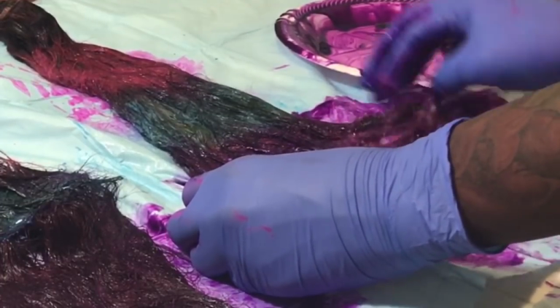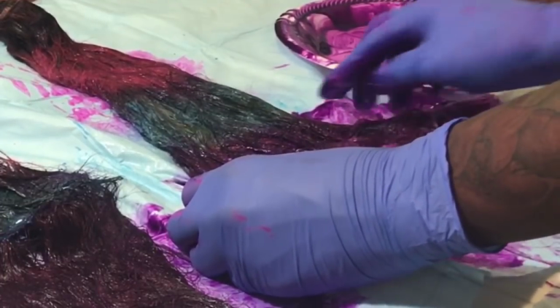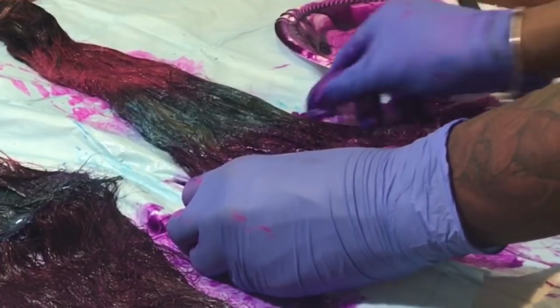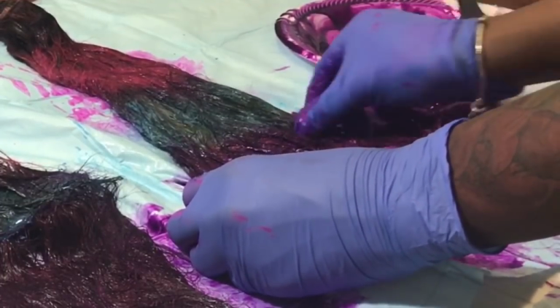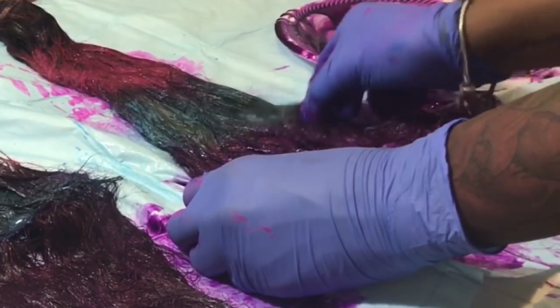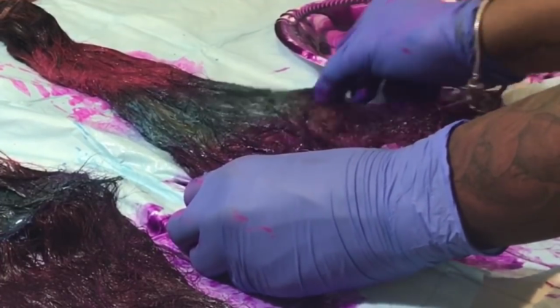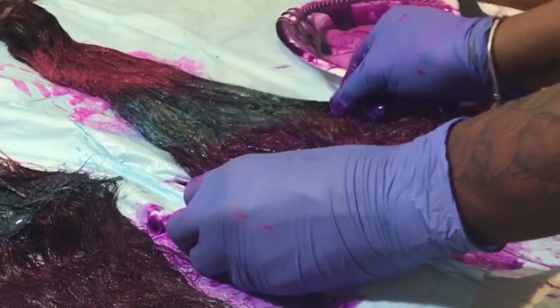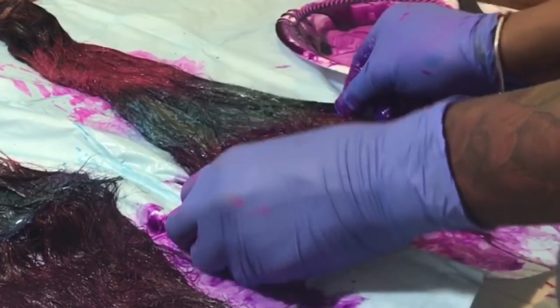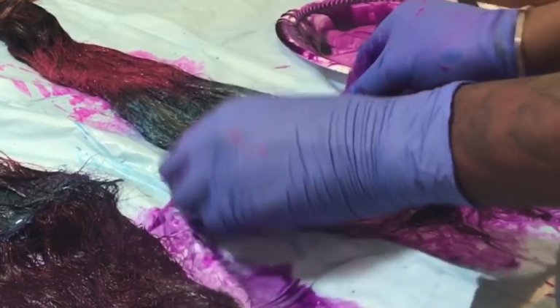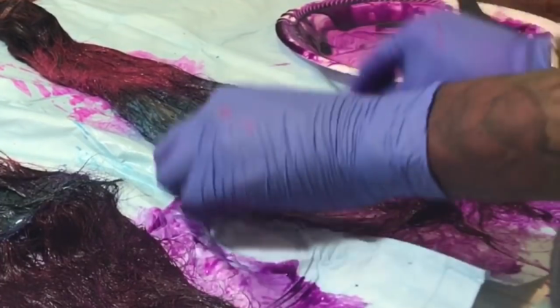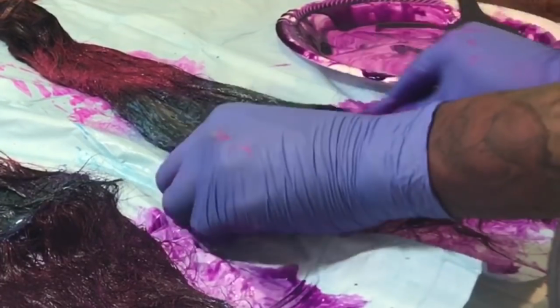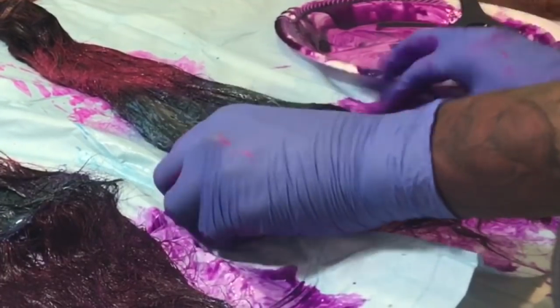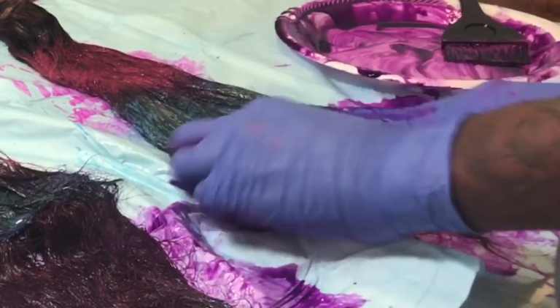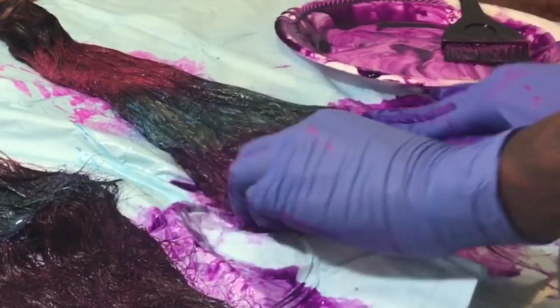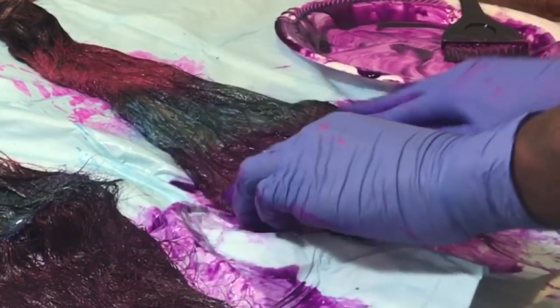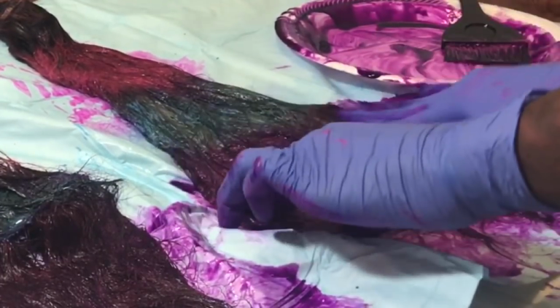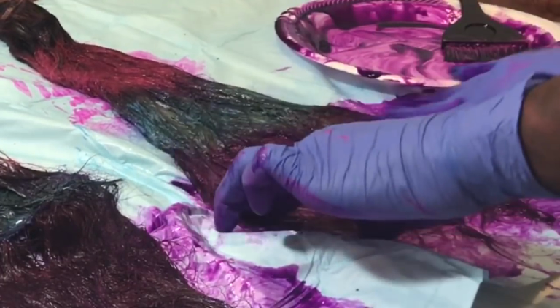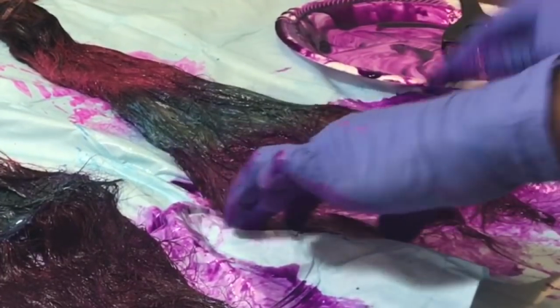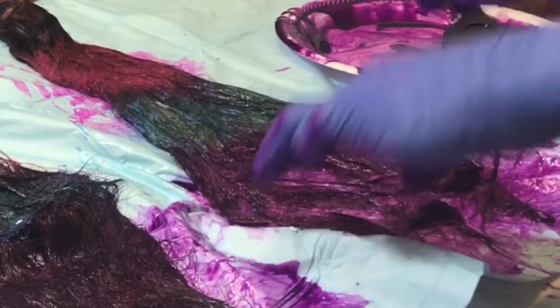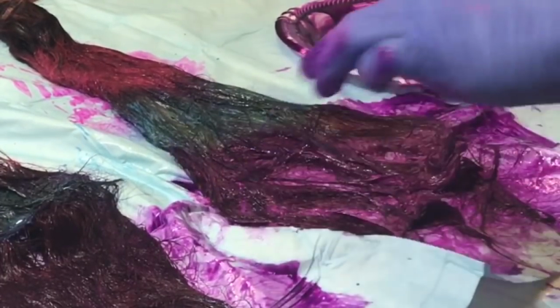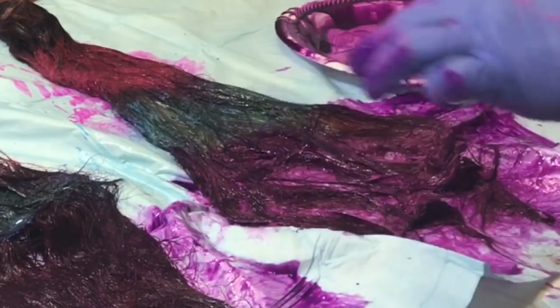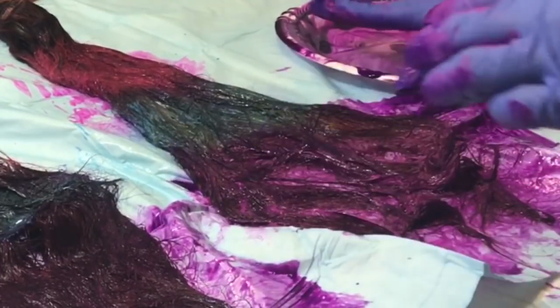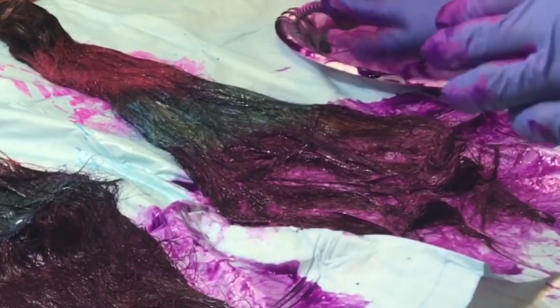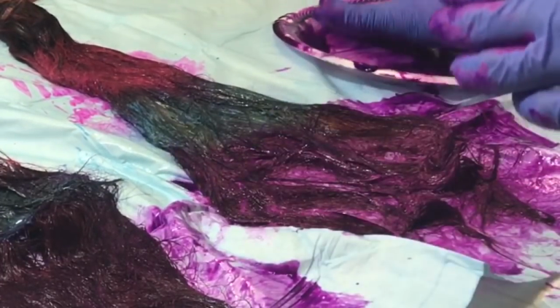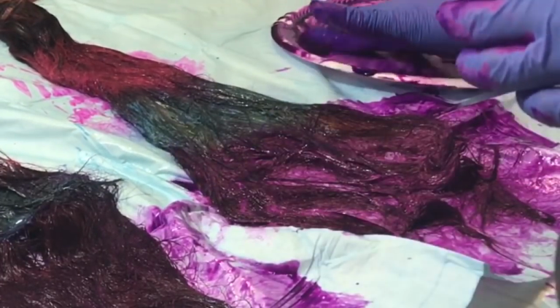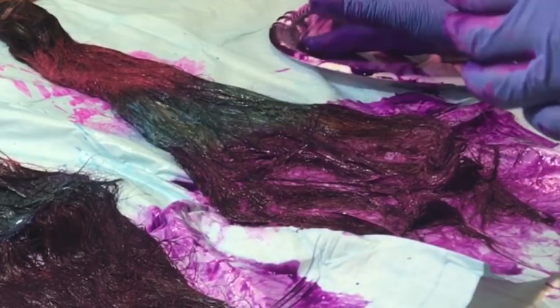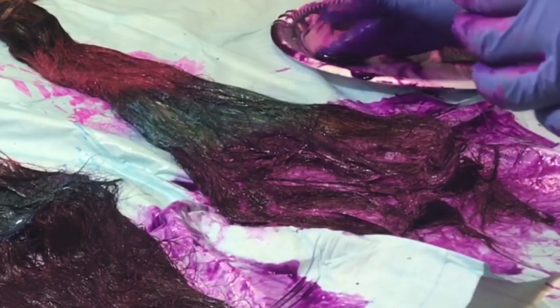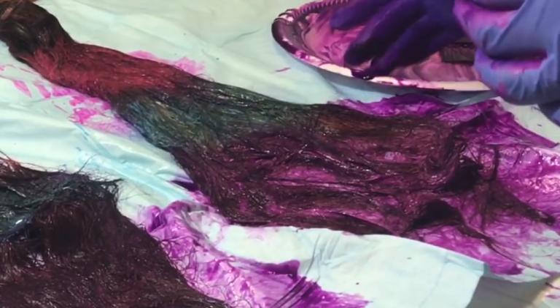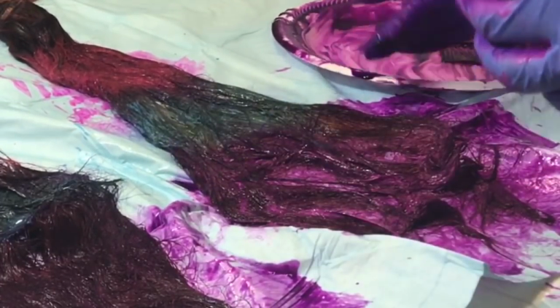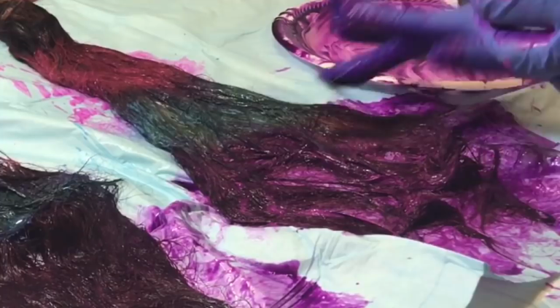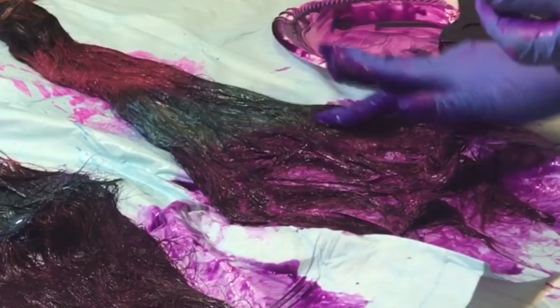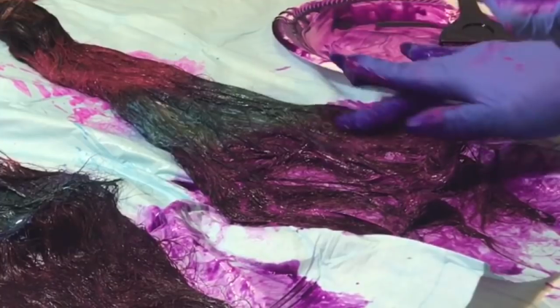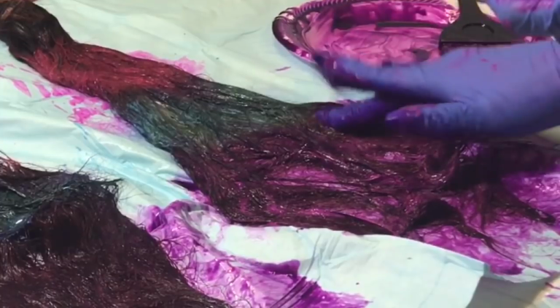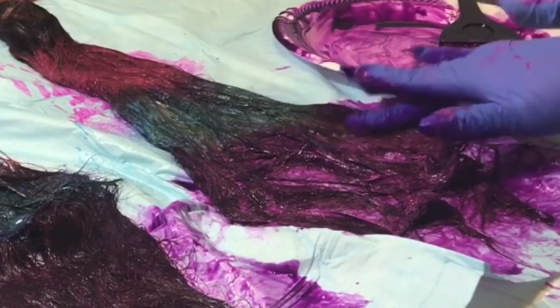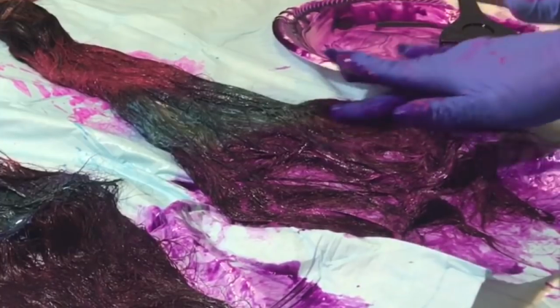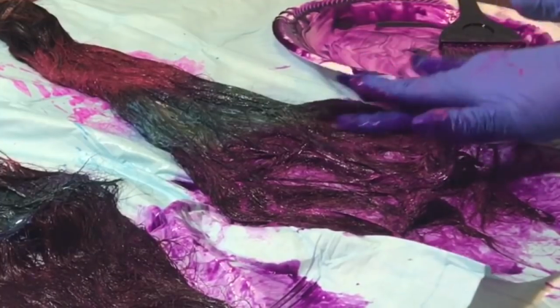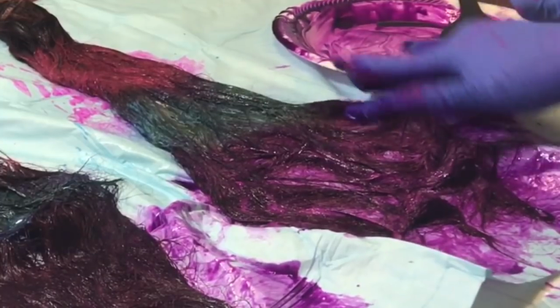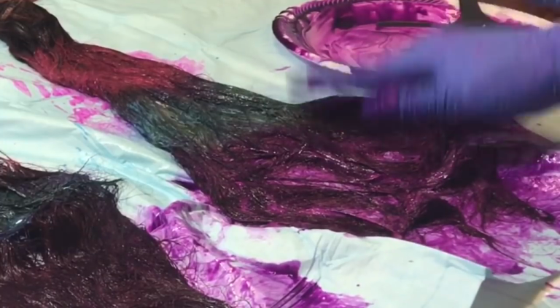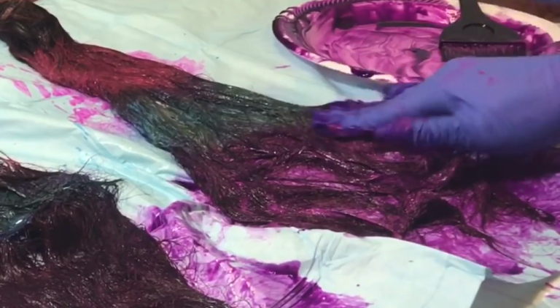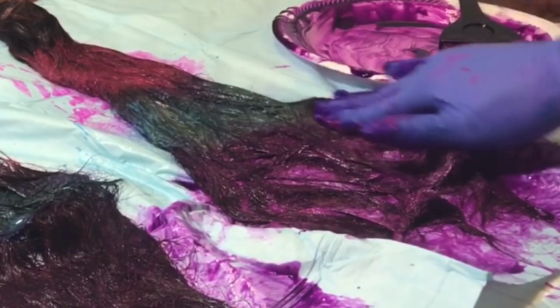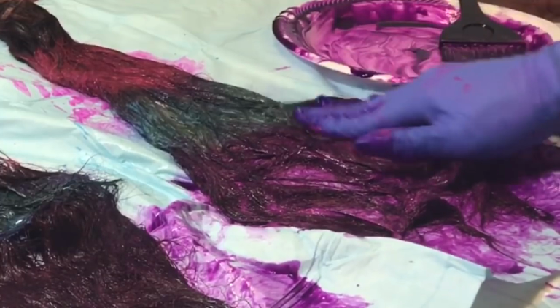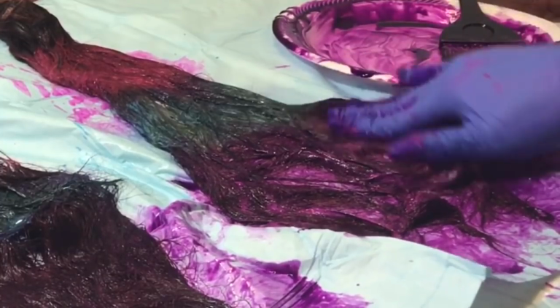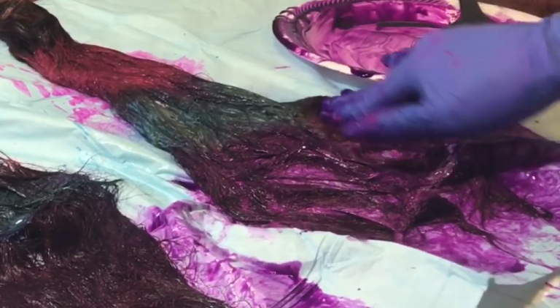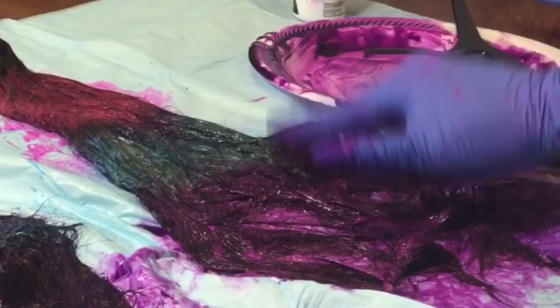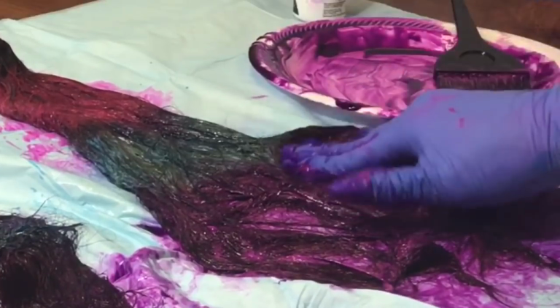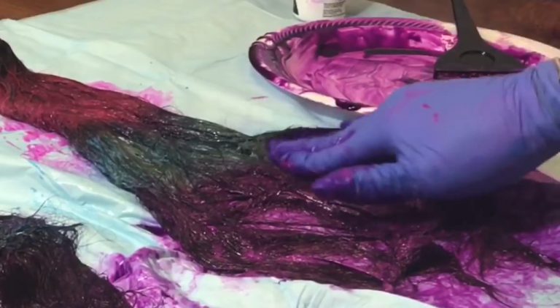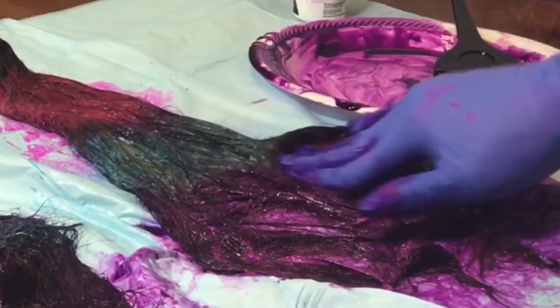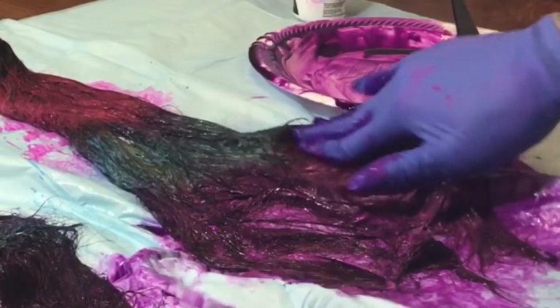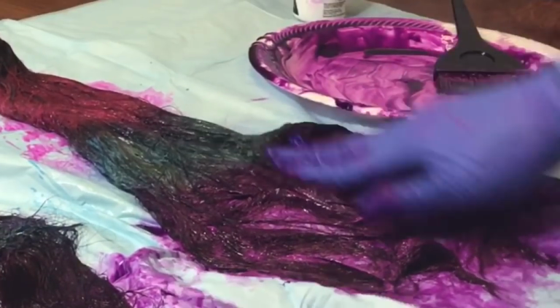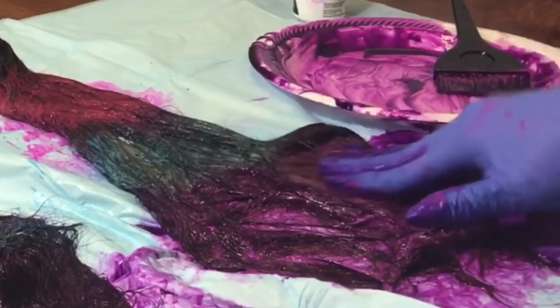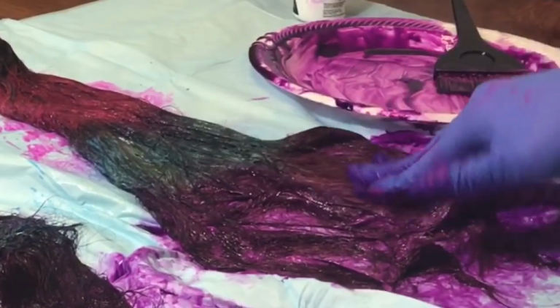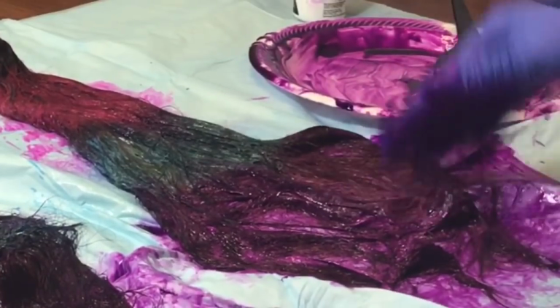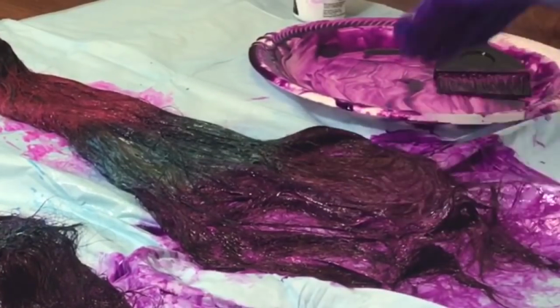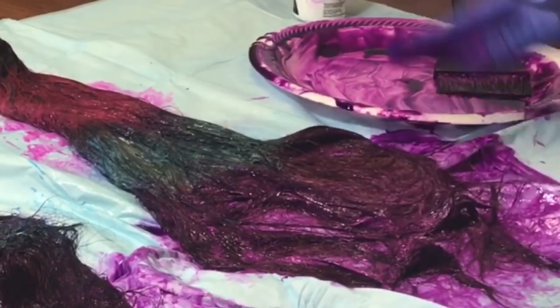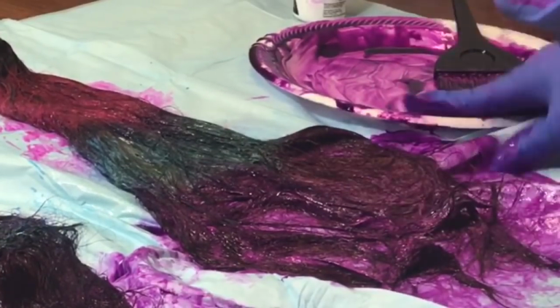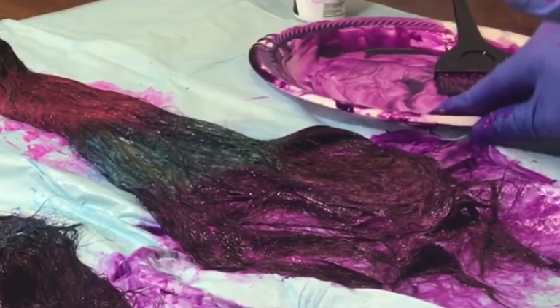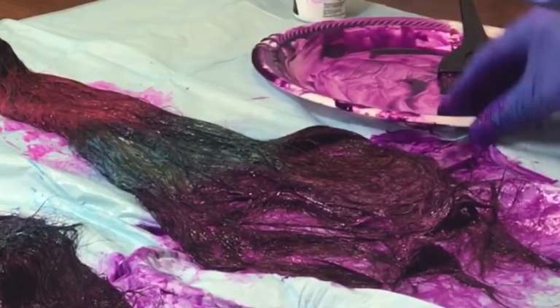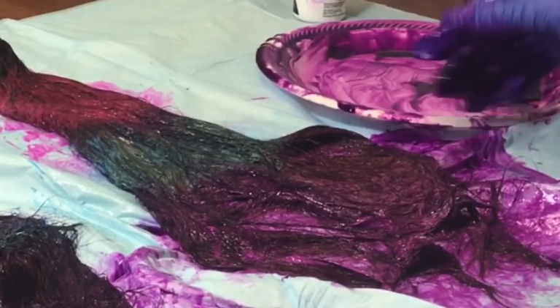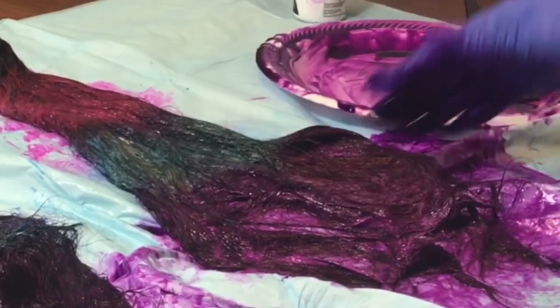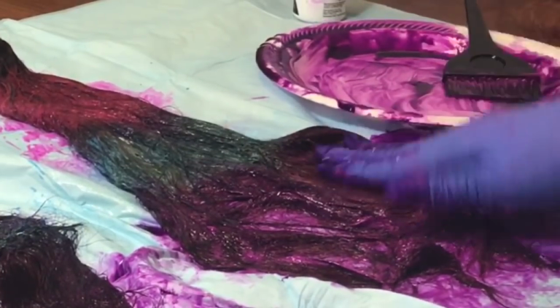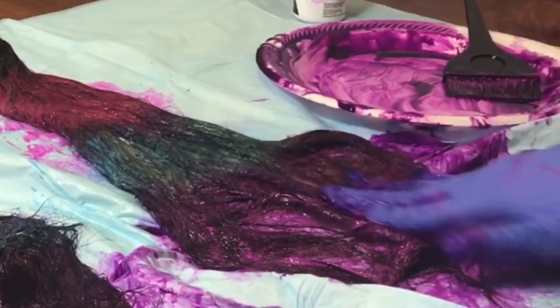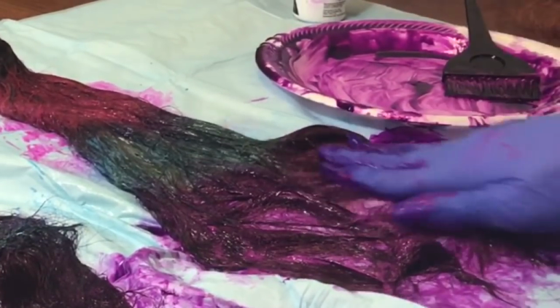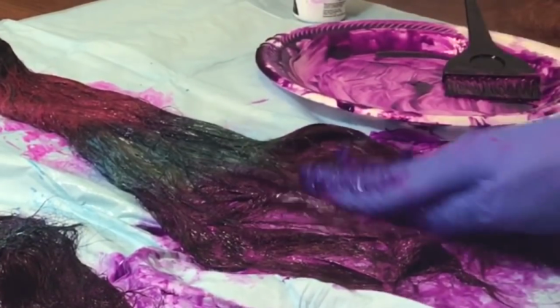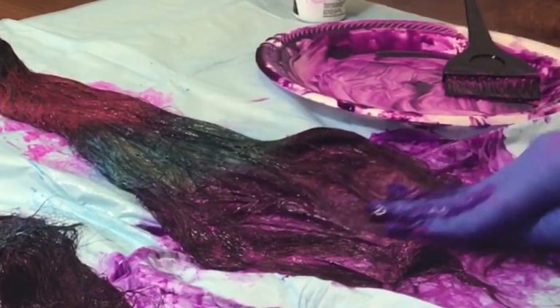I'm mixing that purple color into the hair with my fingers to really make it stick to the hair, so we get some nice payoff with the color.